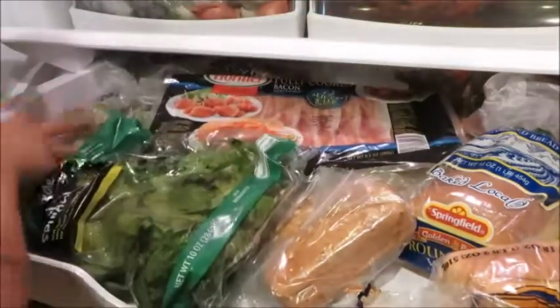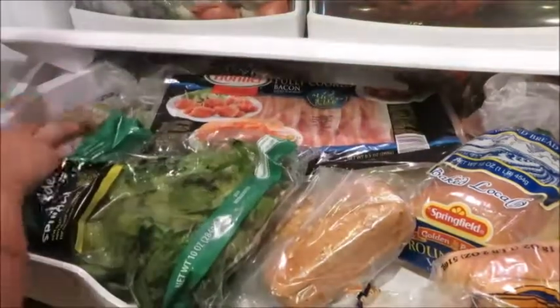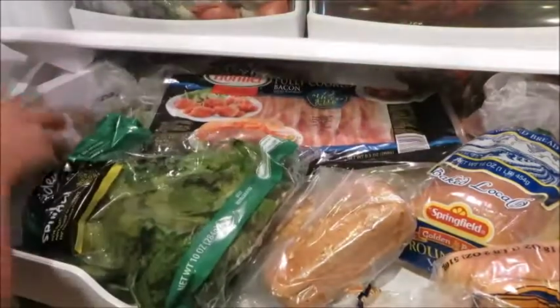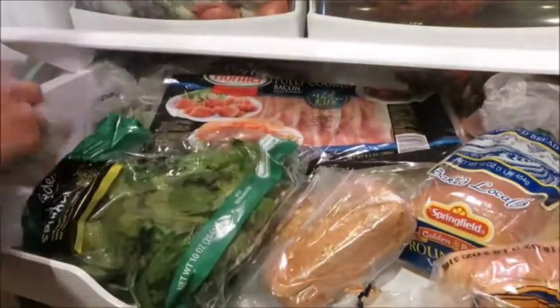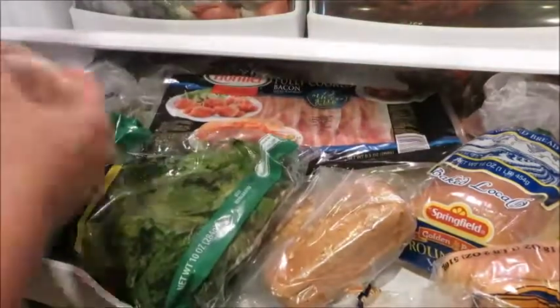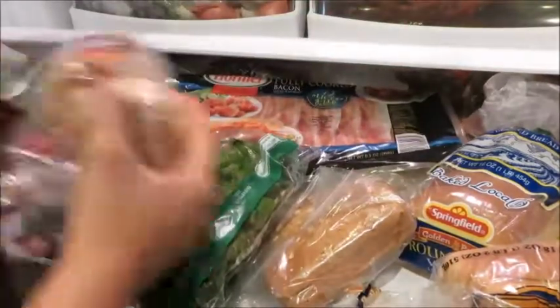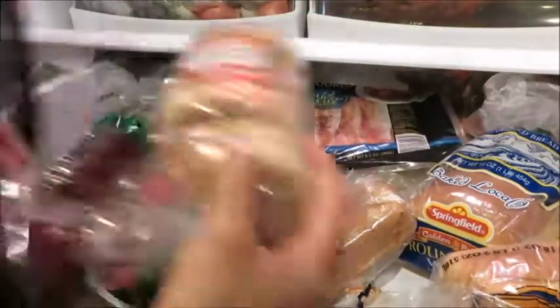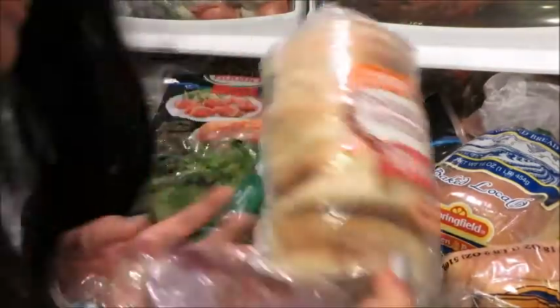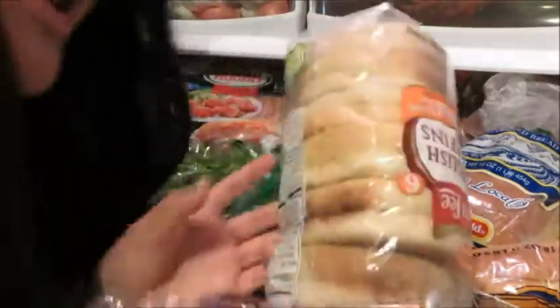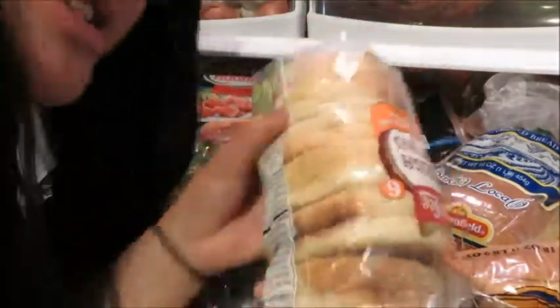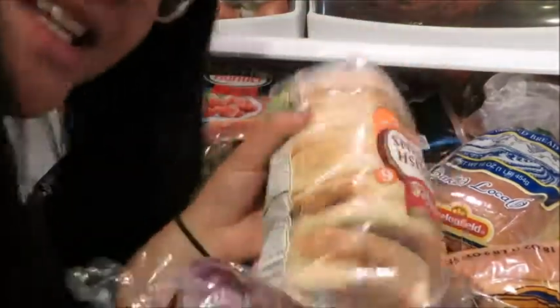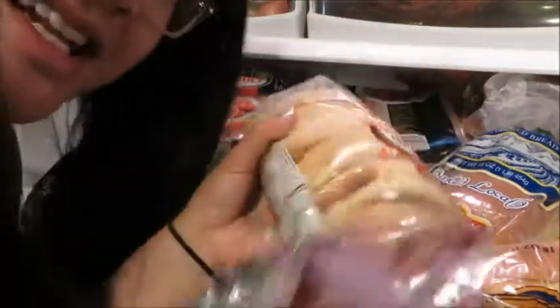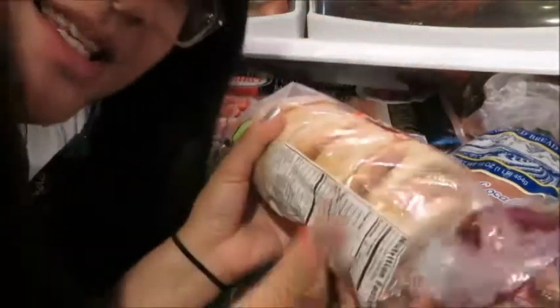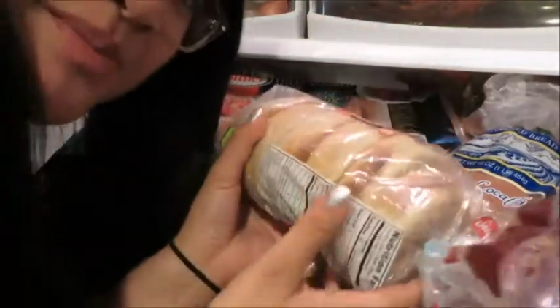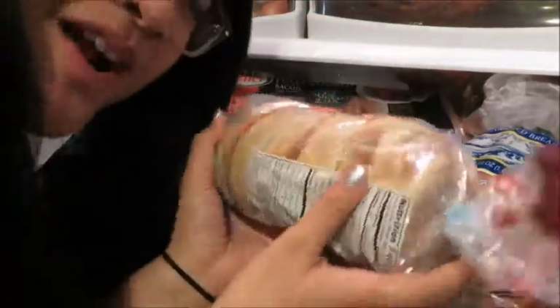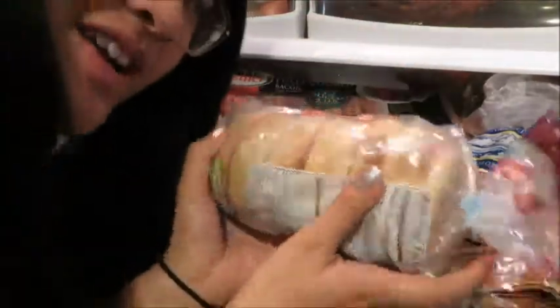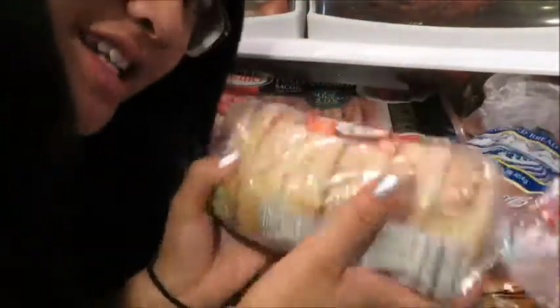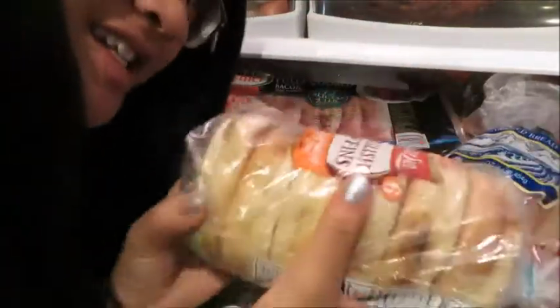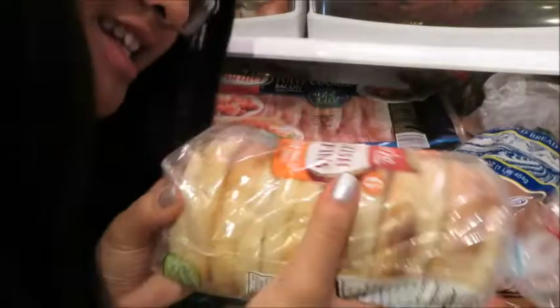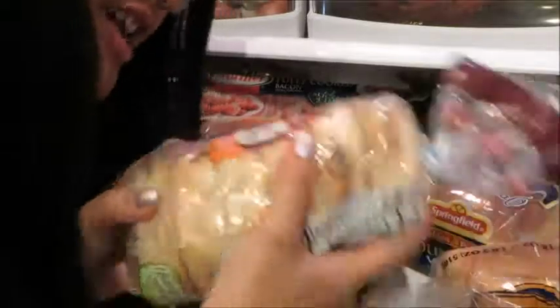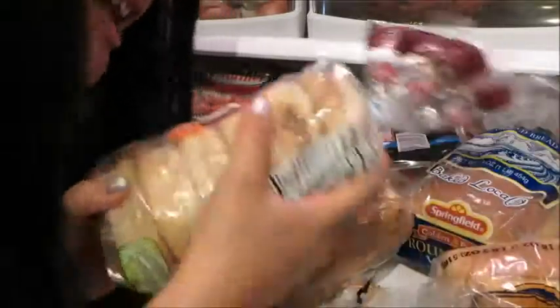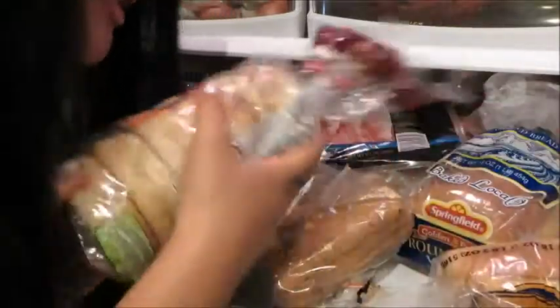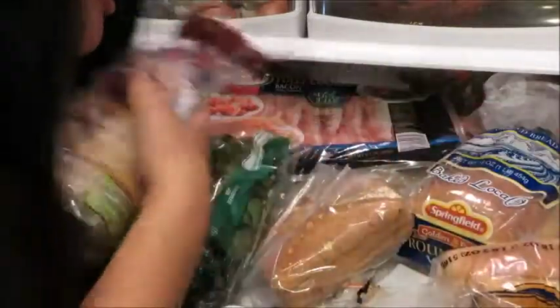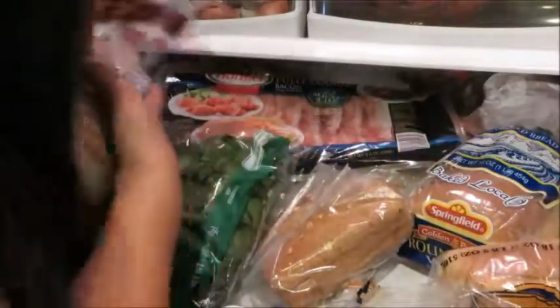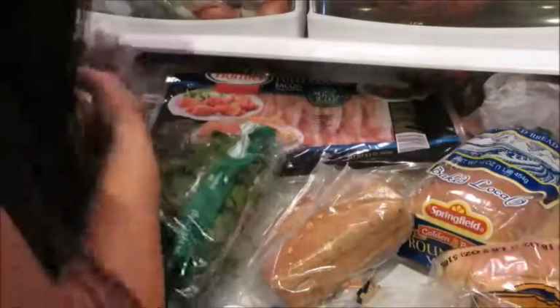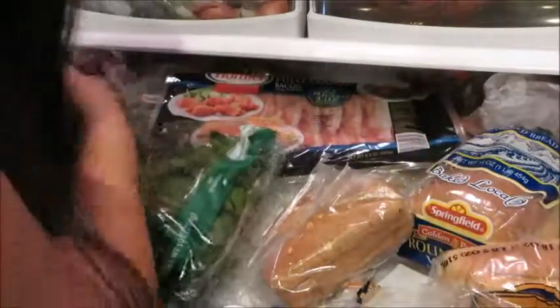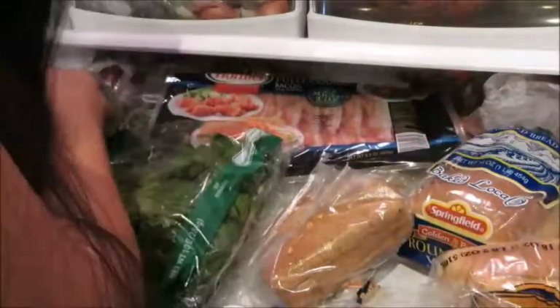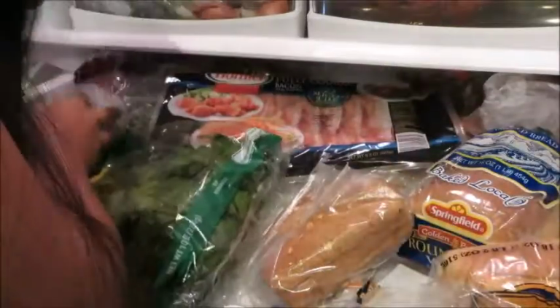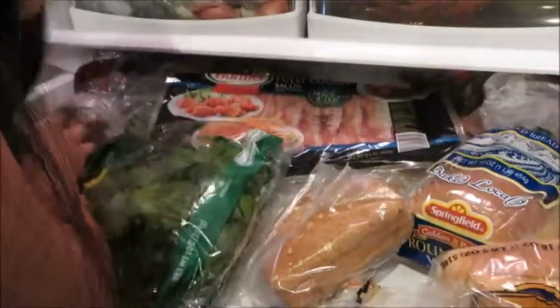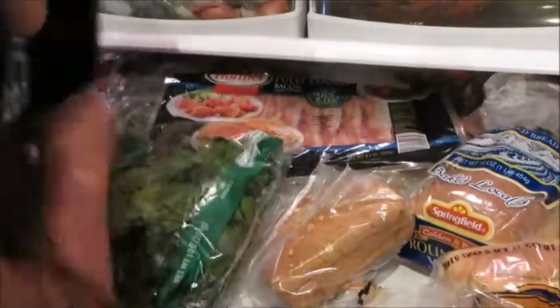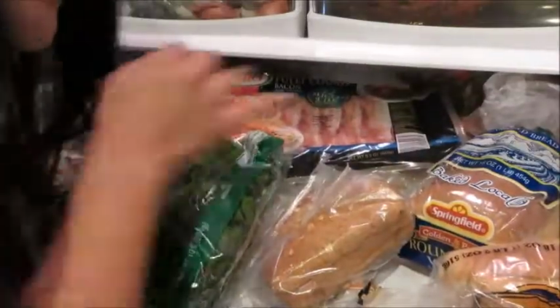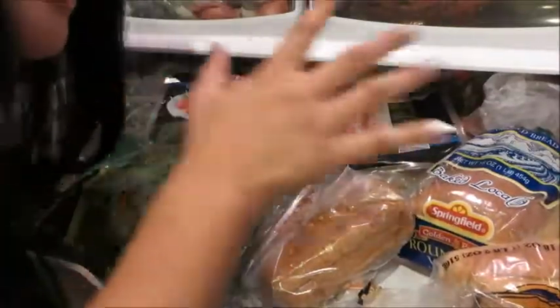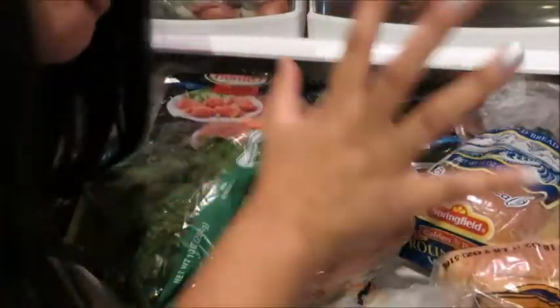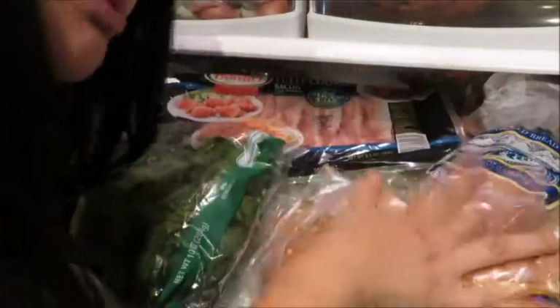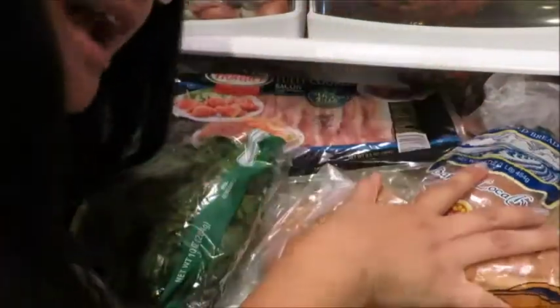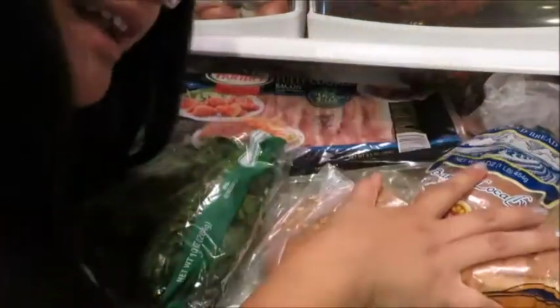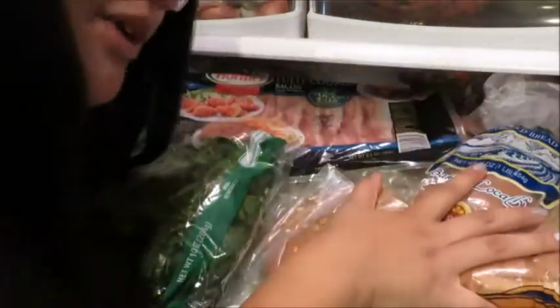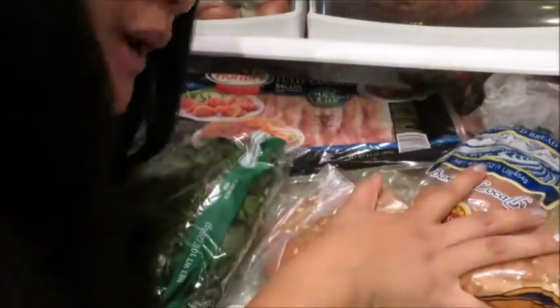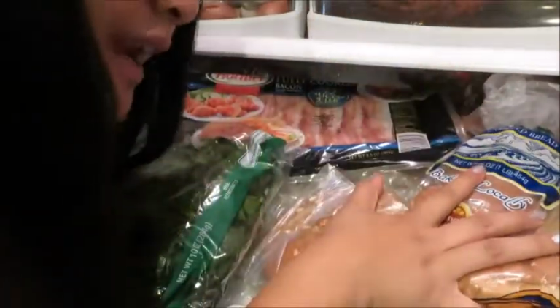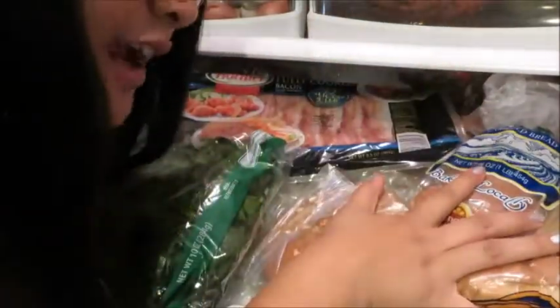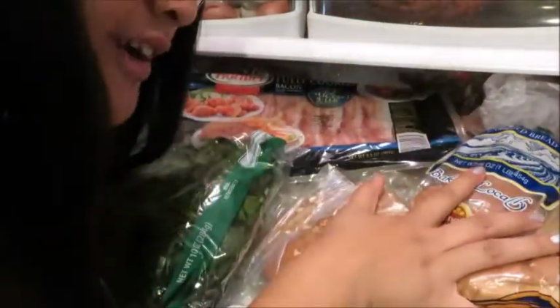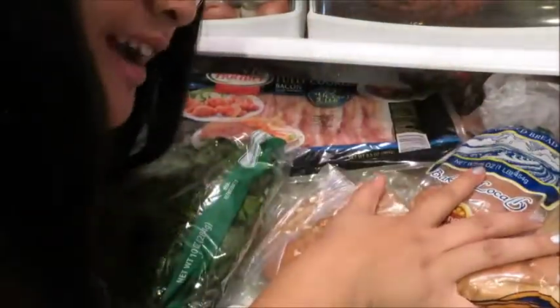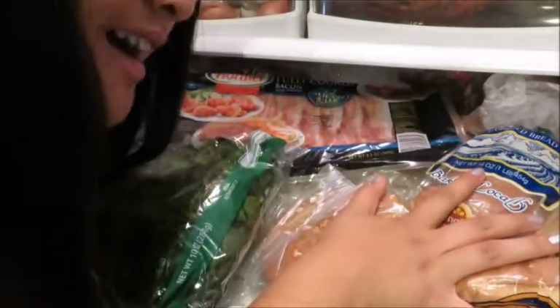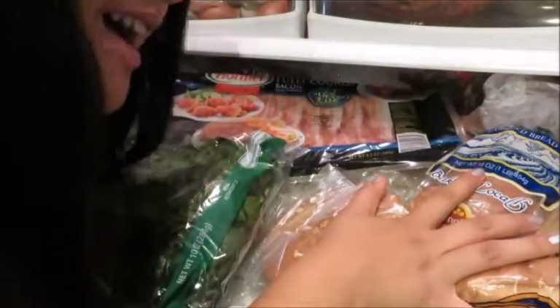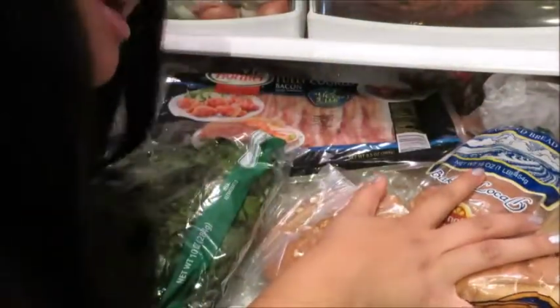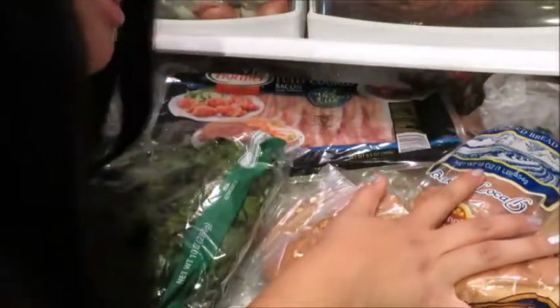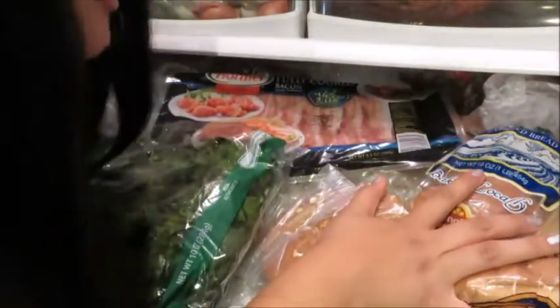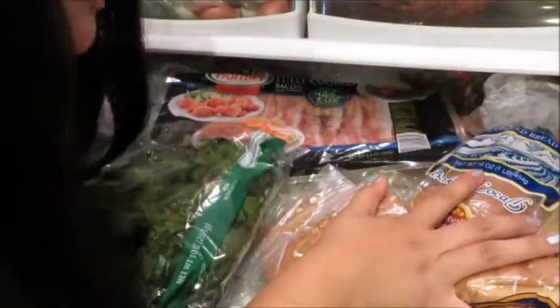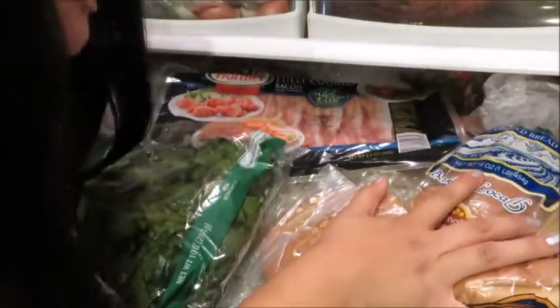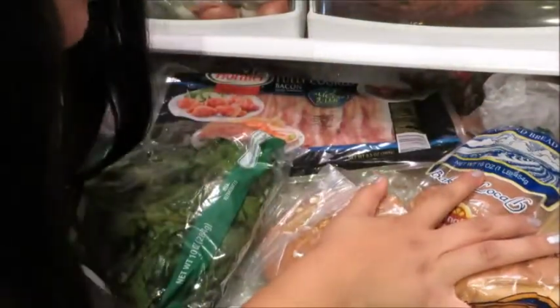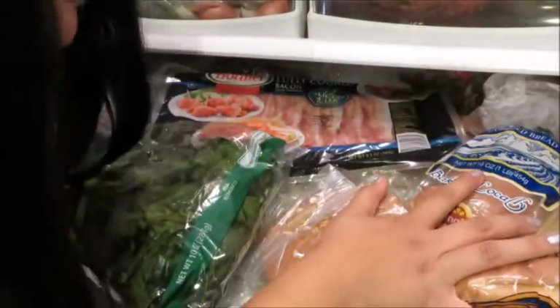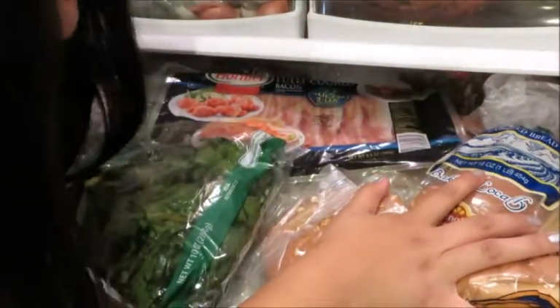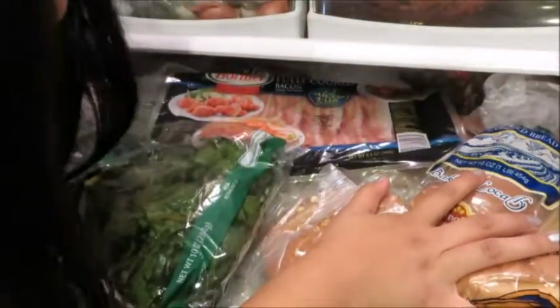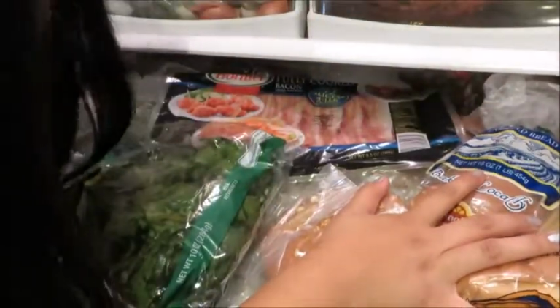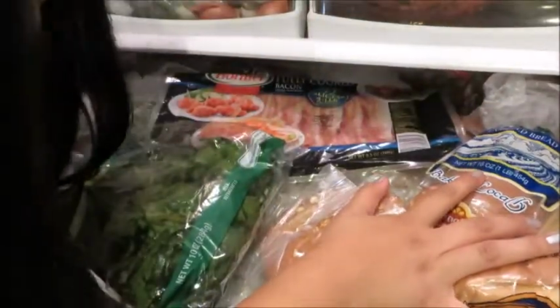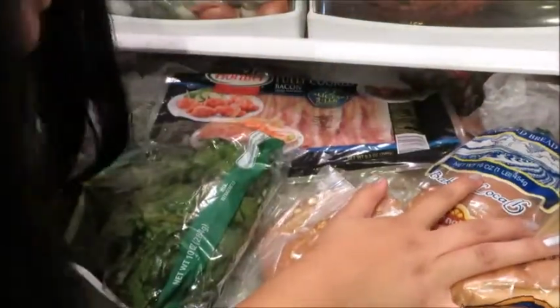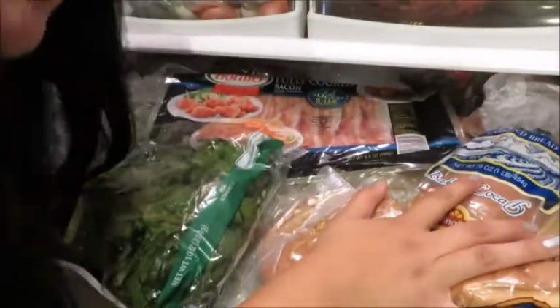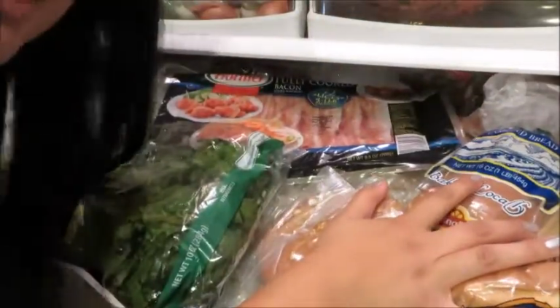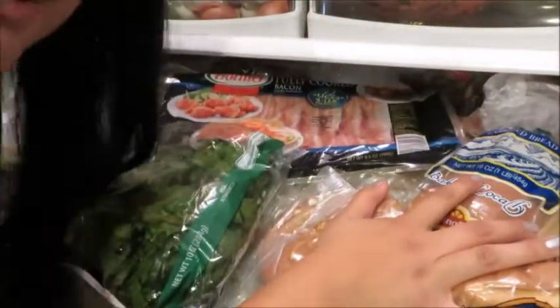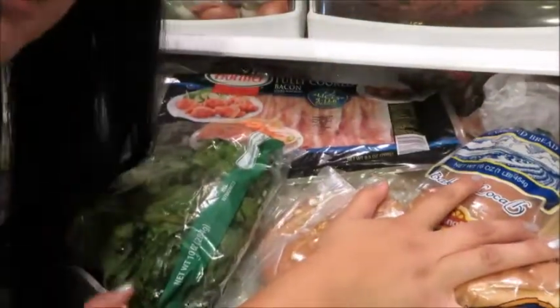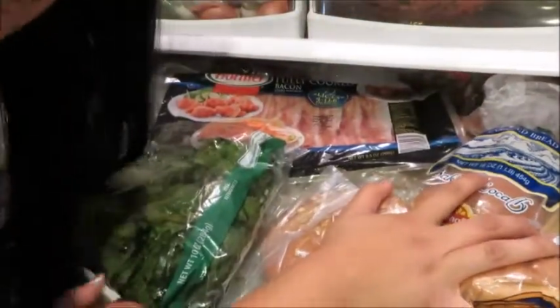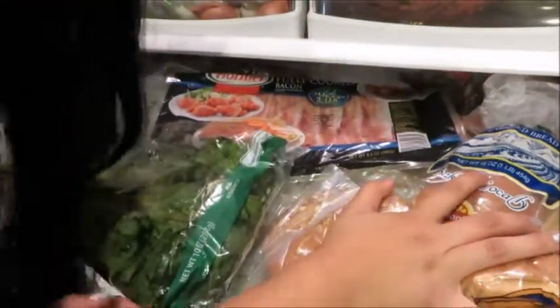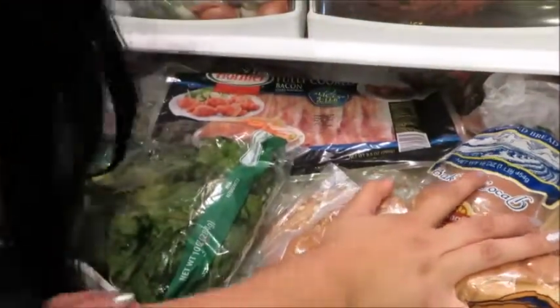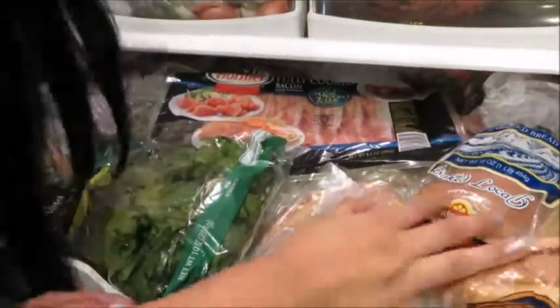We got some bagels and asparagus in here. I don't know why, but this is the bread and grain area, not the vegetable area. But let's move on.